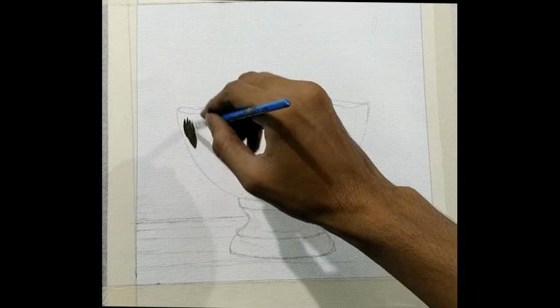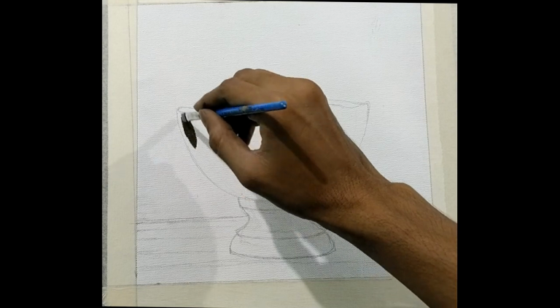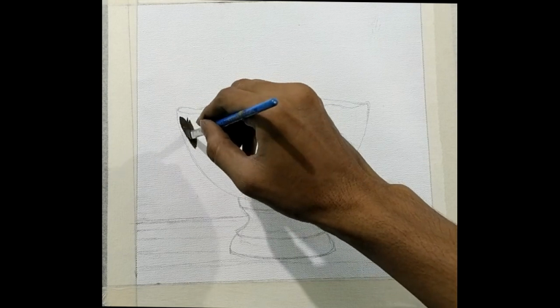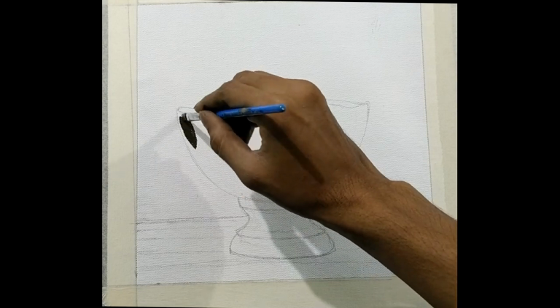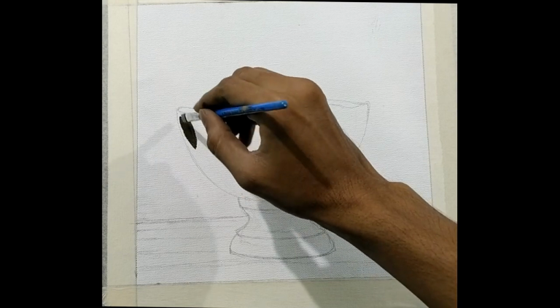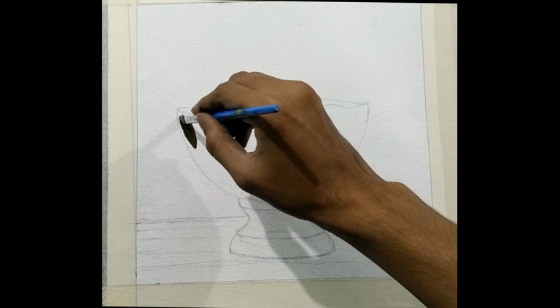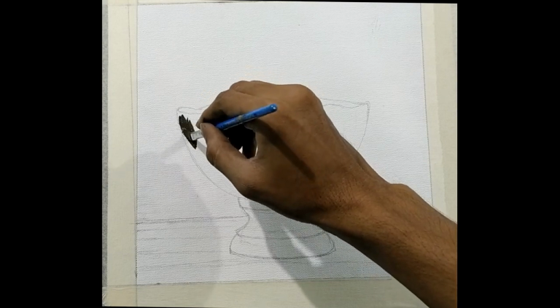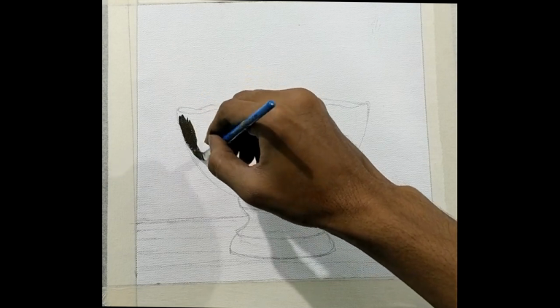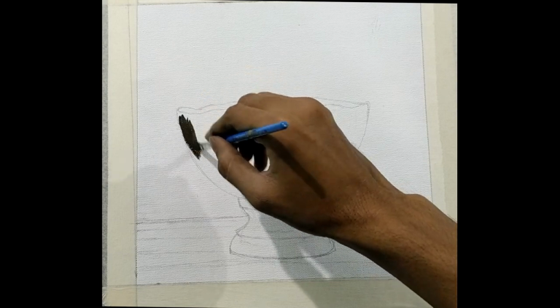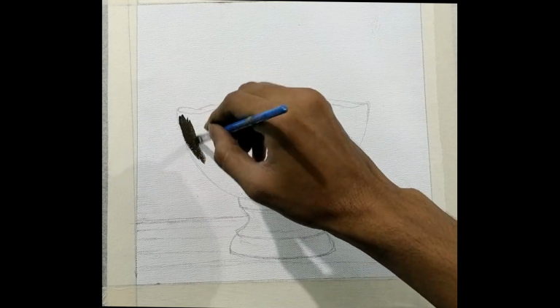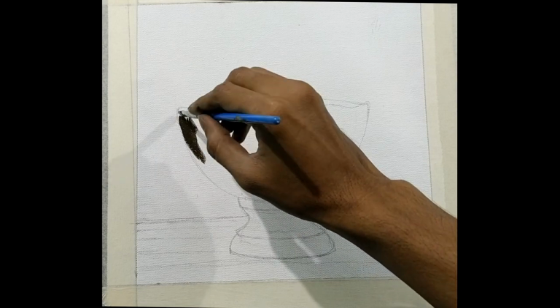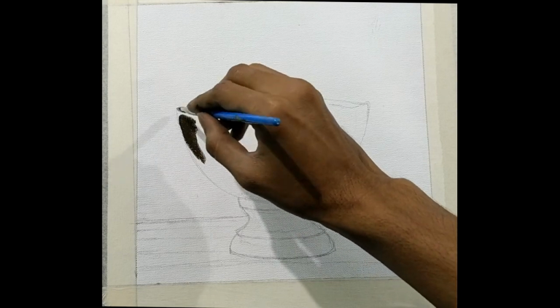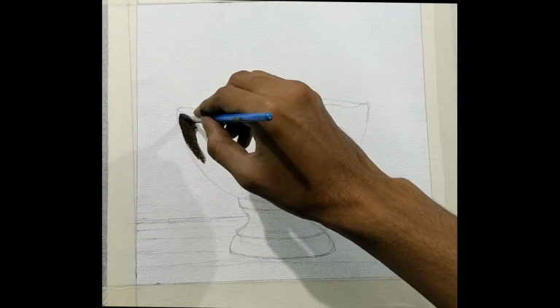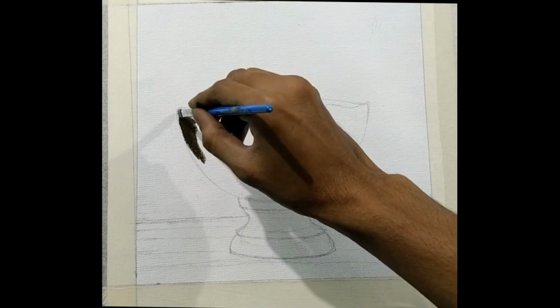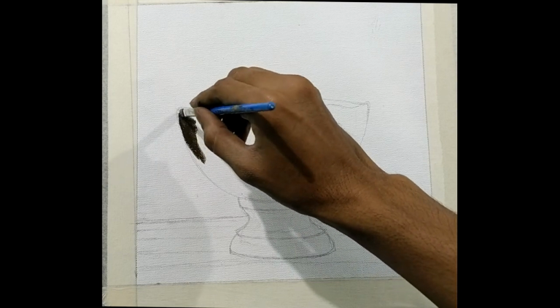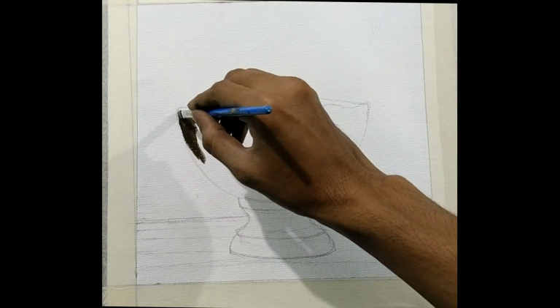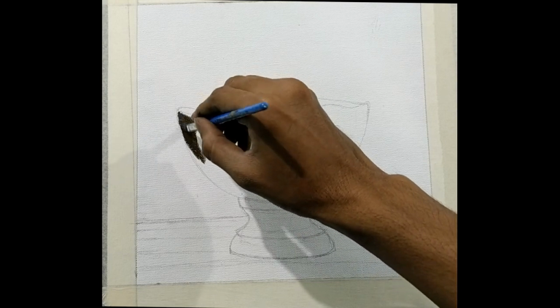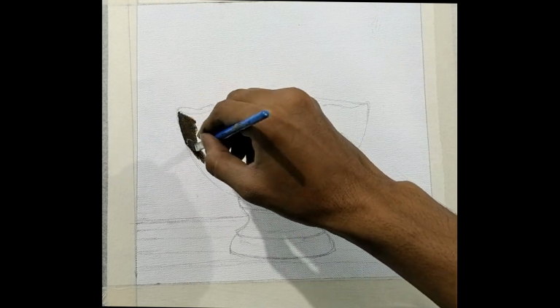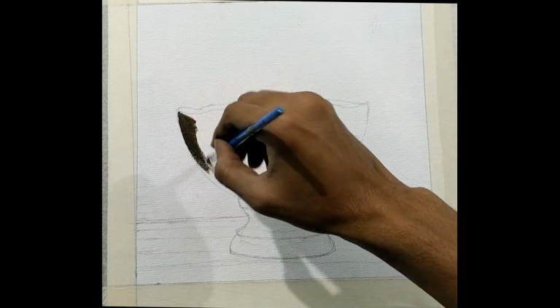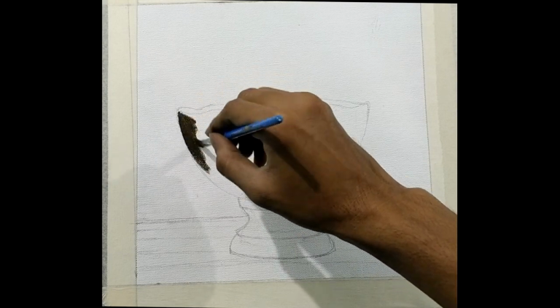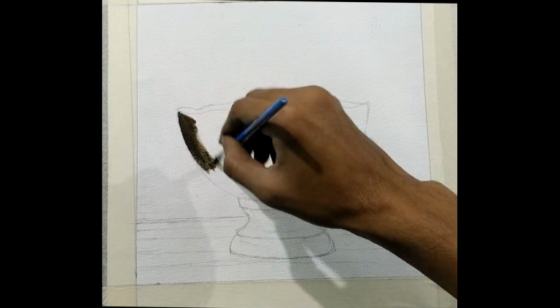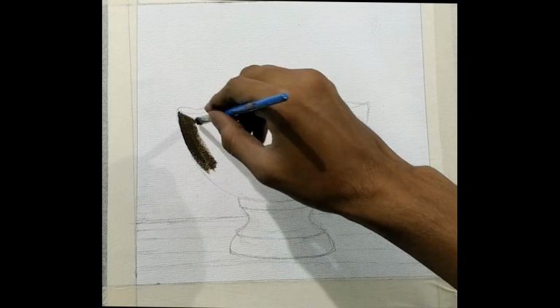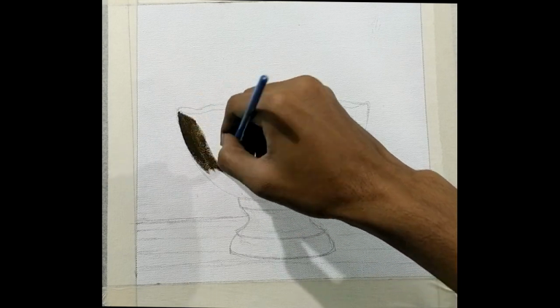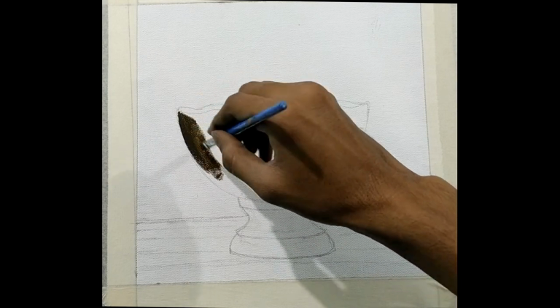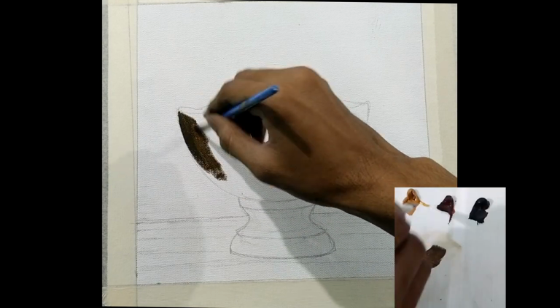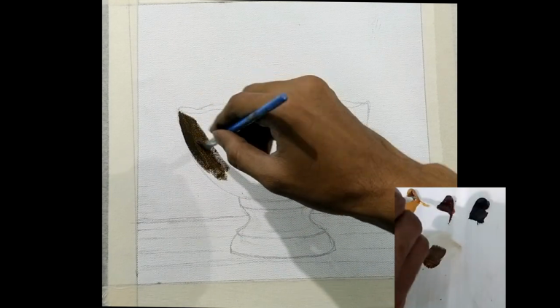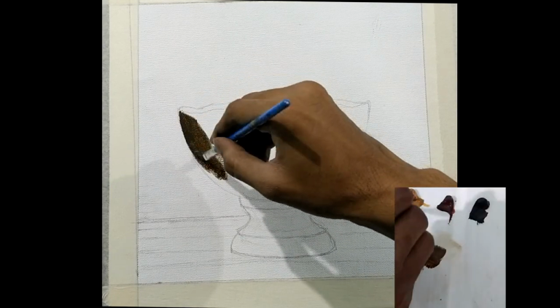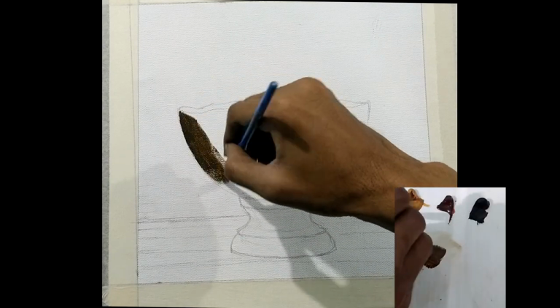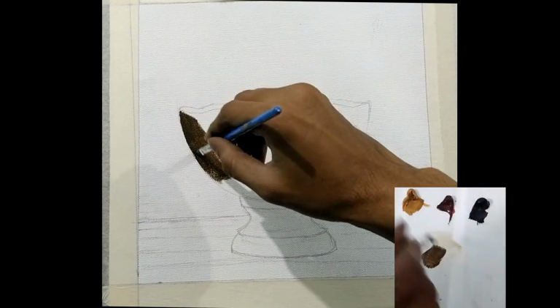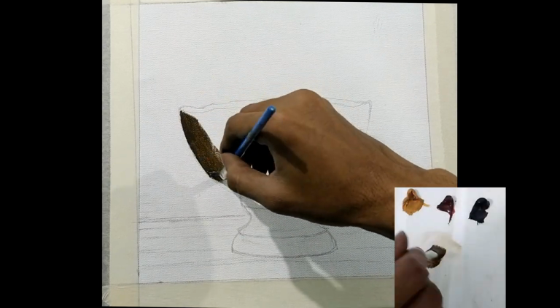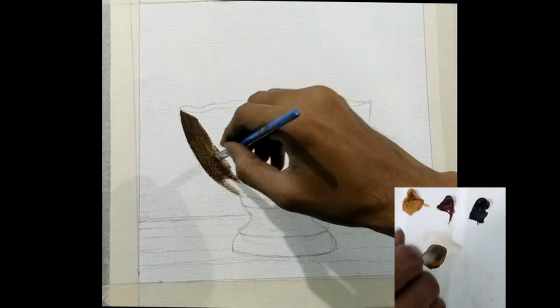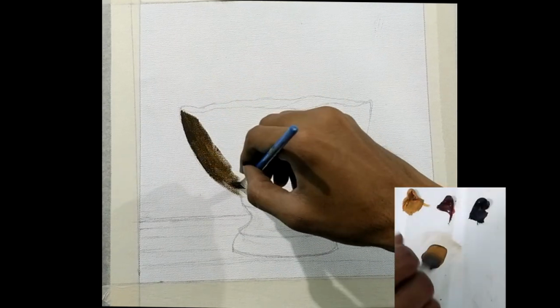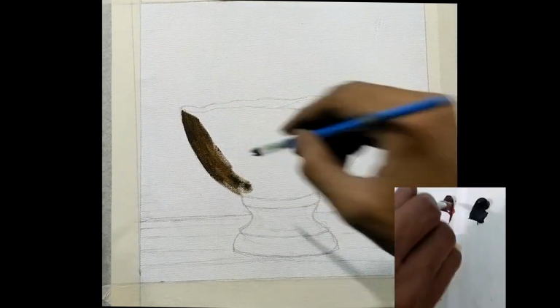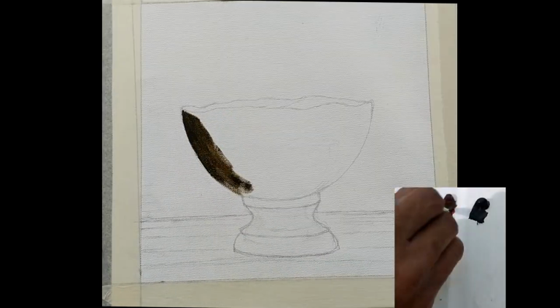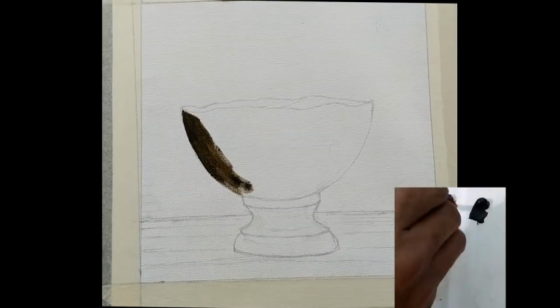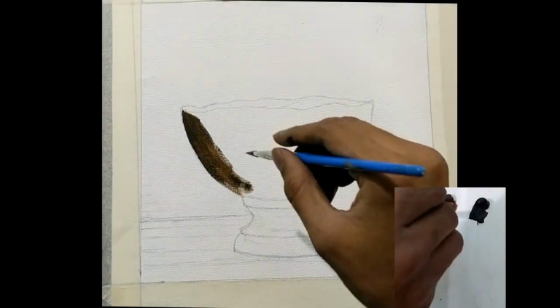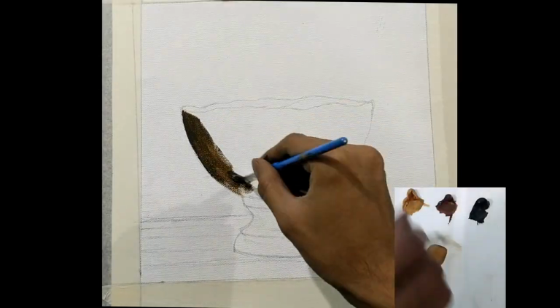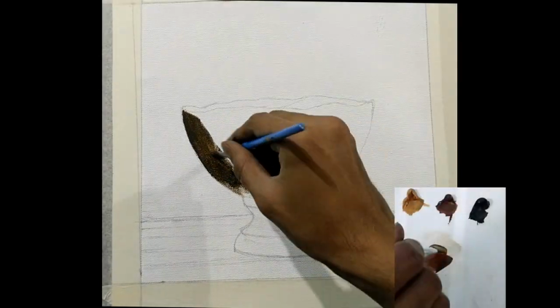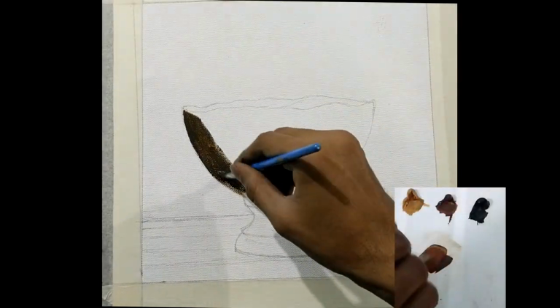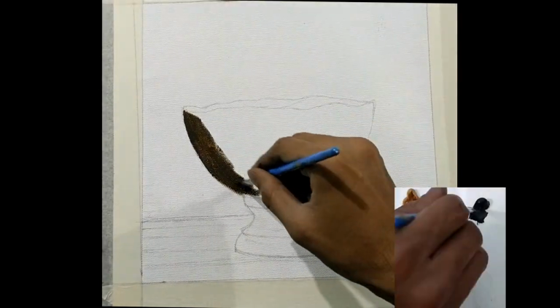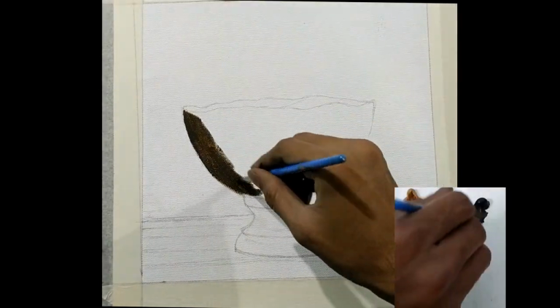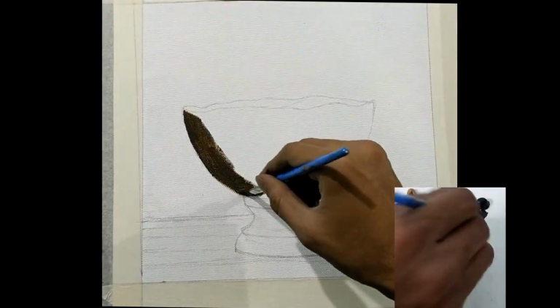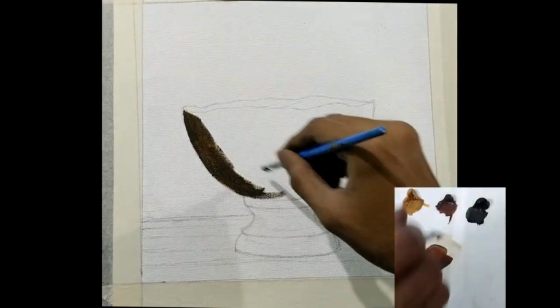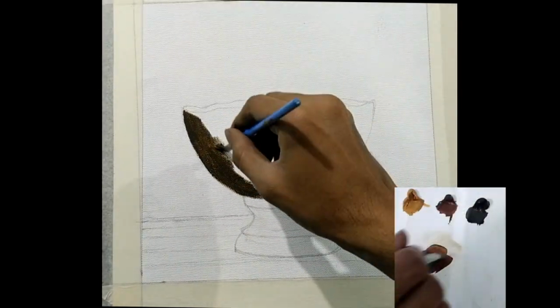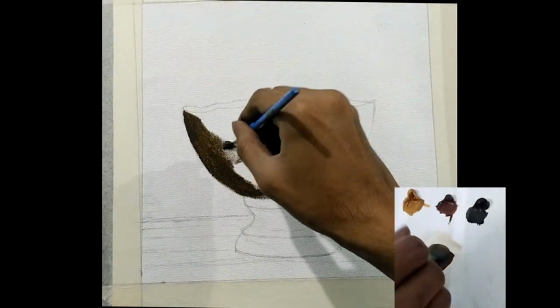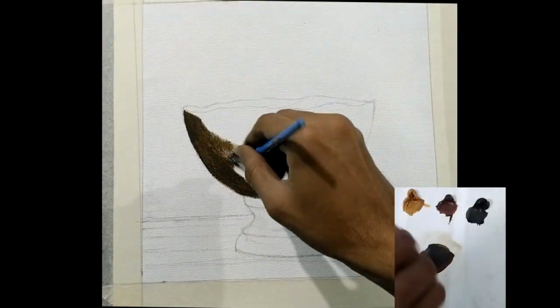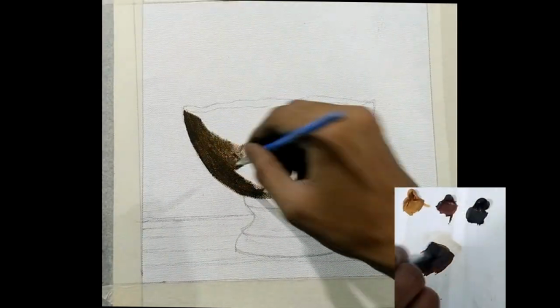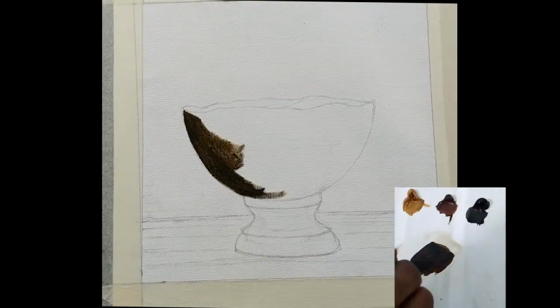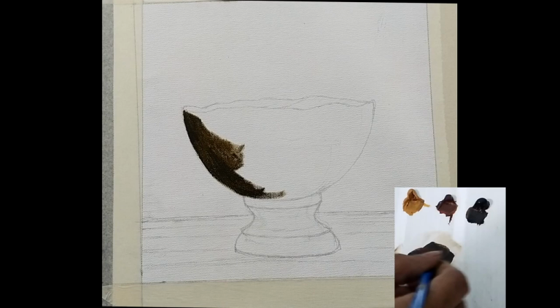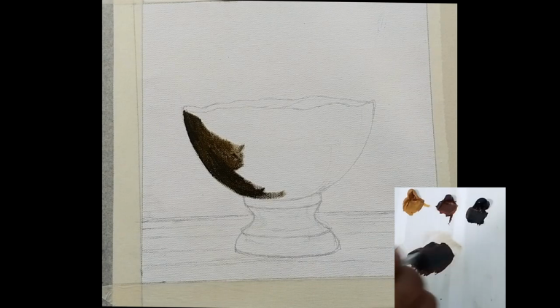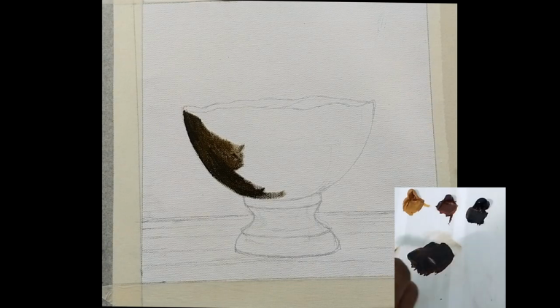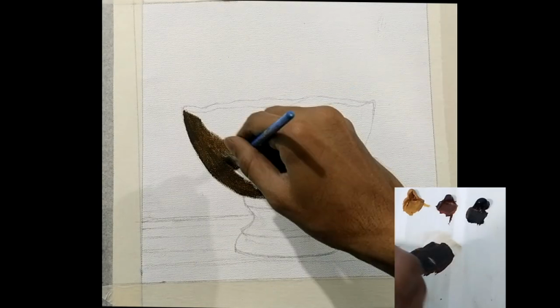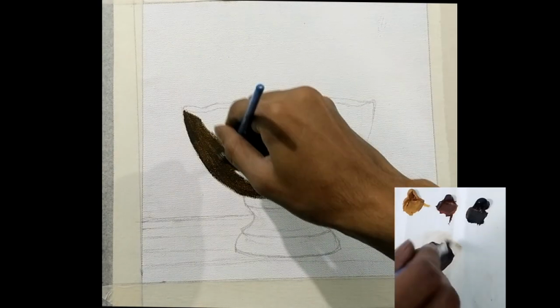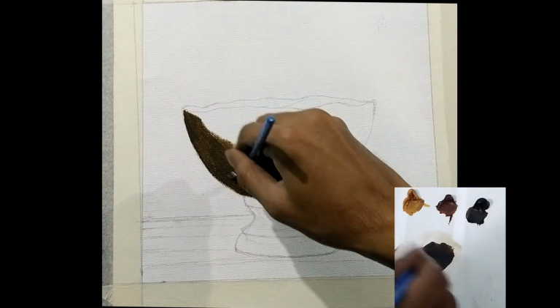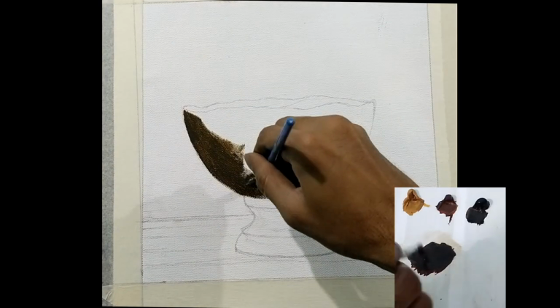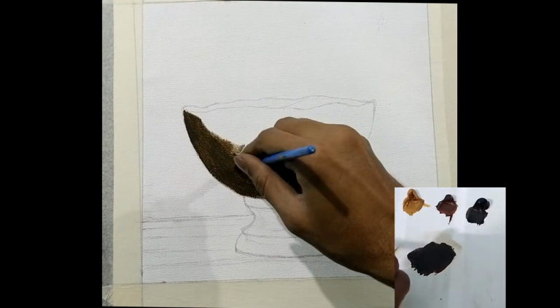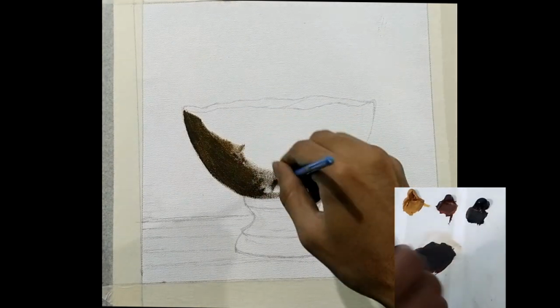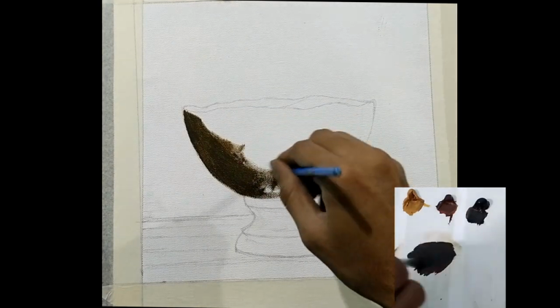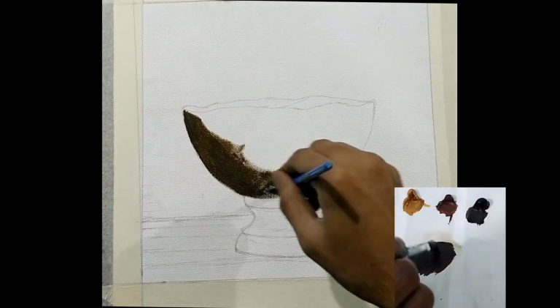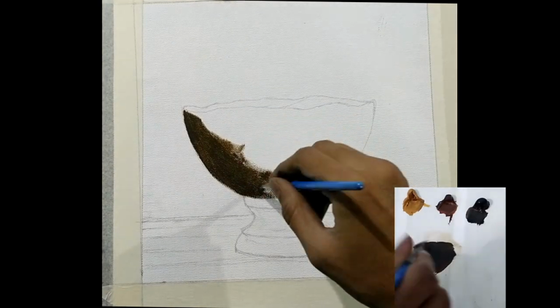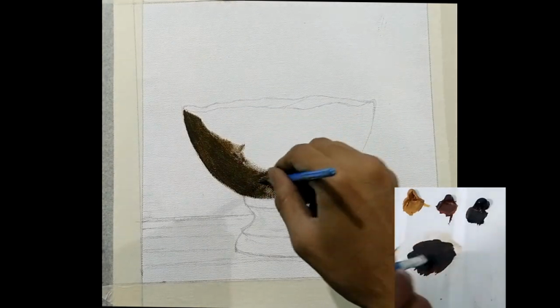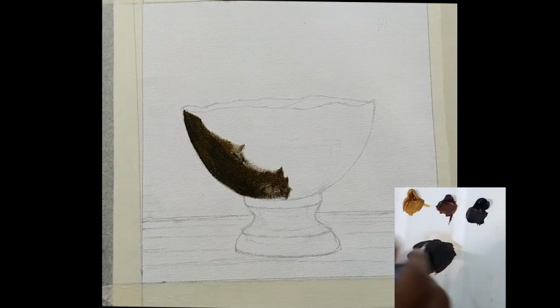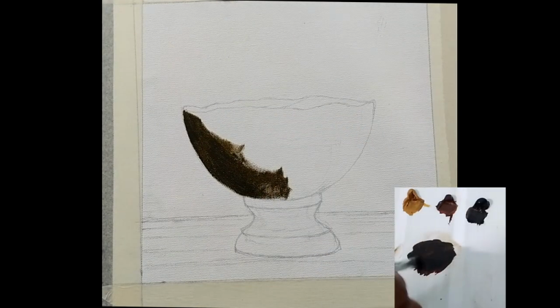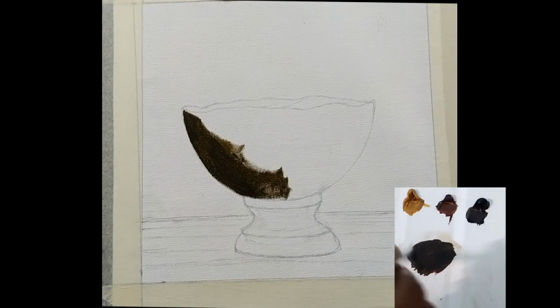So now I'm starting to paint the darker shades of the bow with a little bit of yellow ochre, burnt sienna and ivory black.